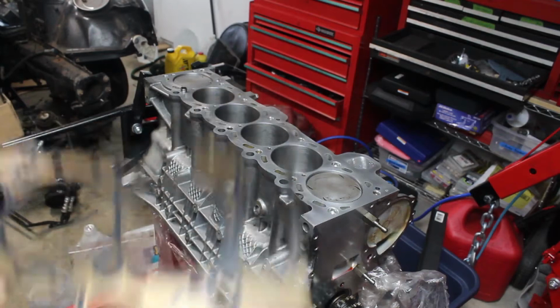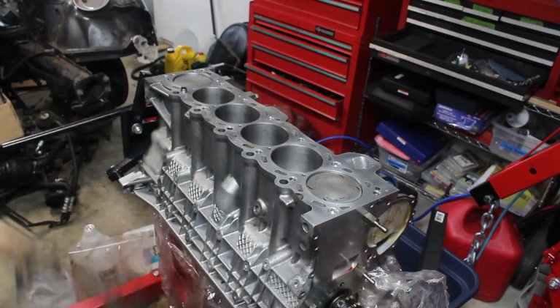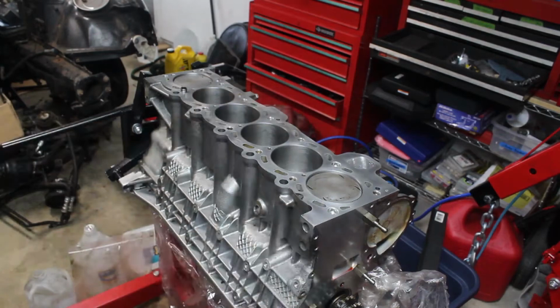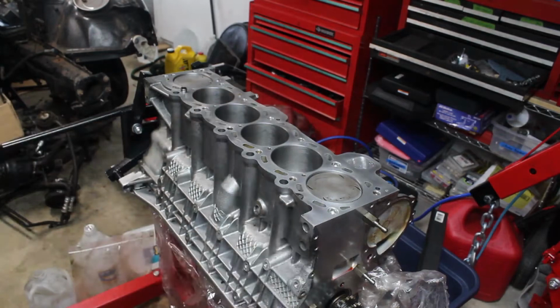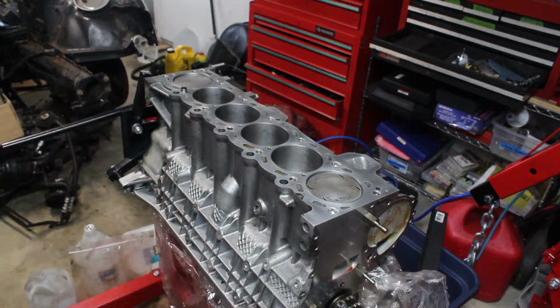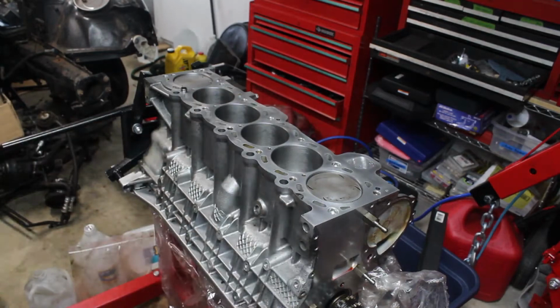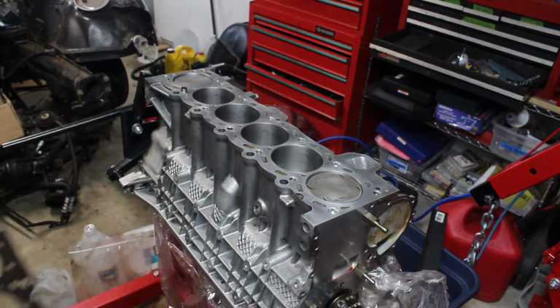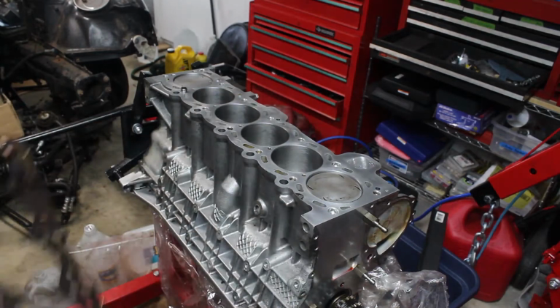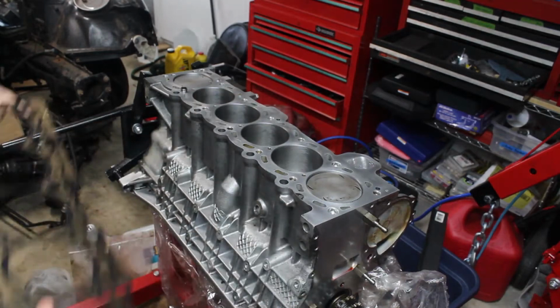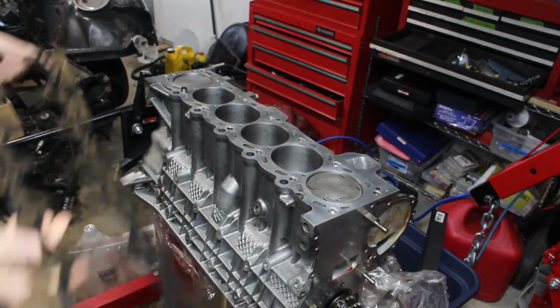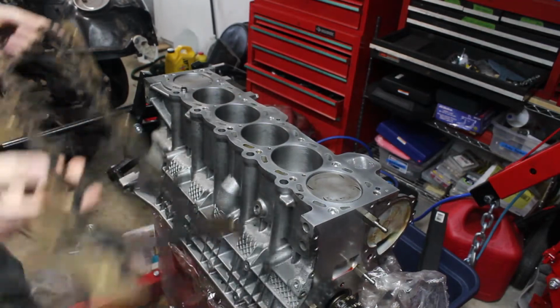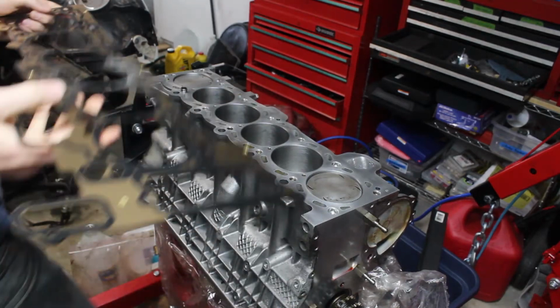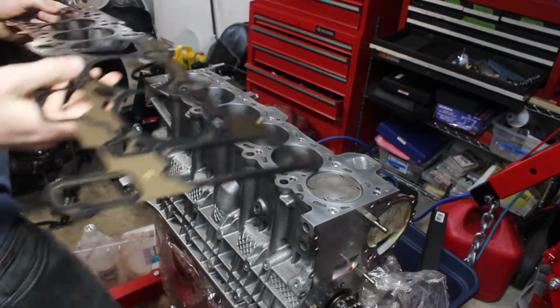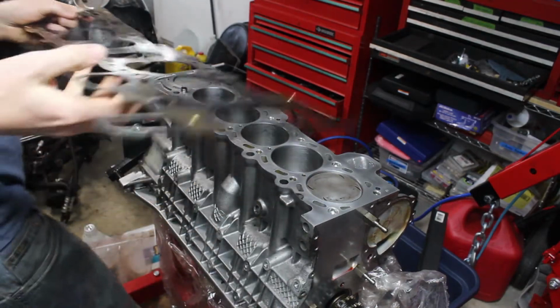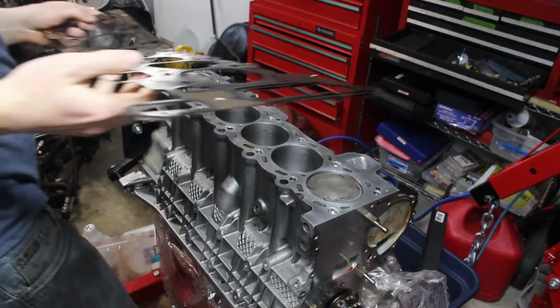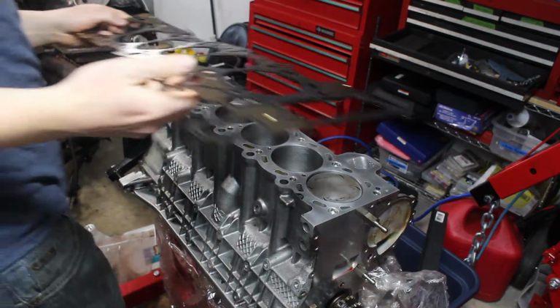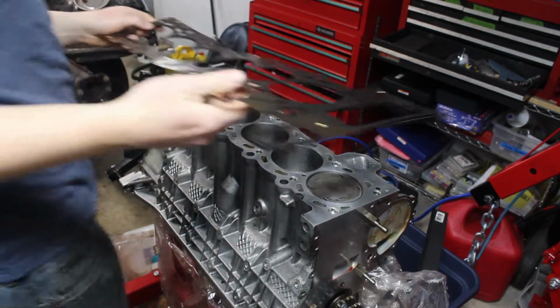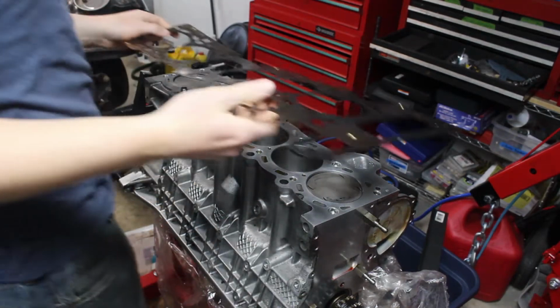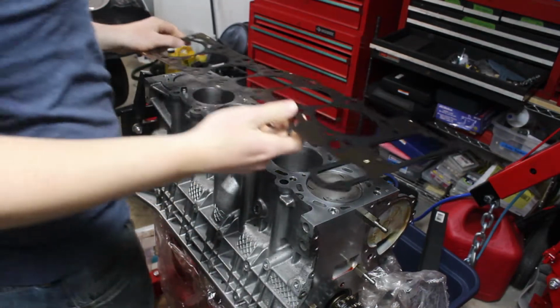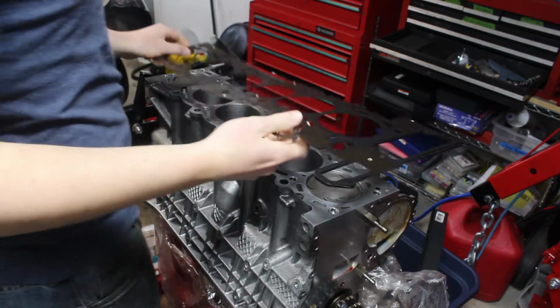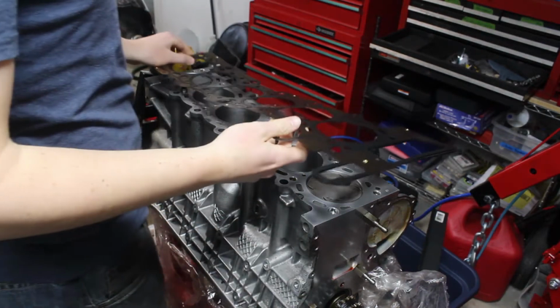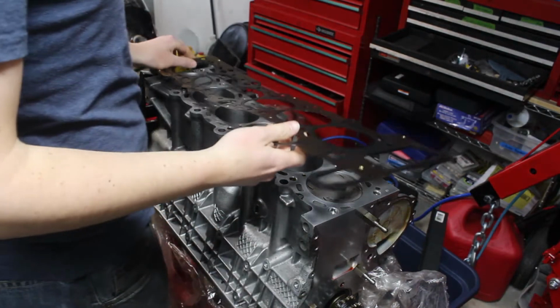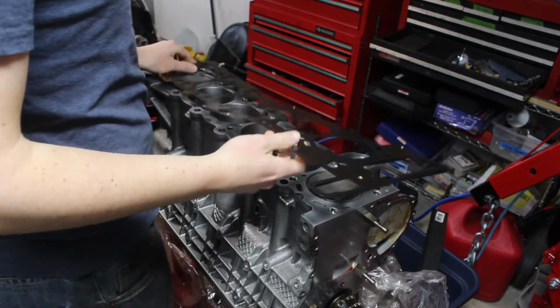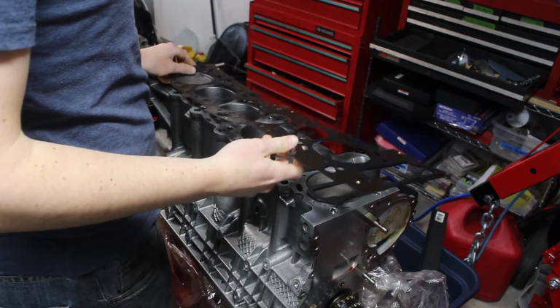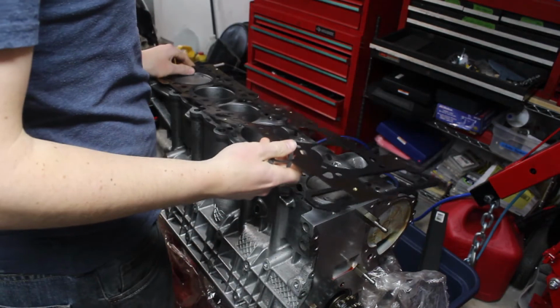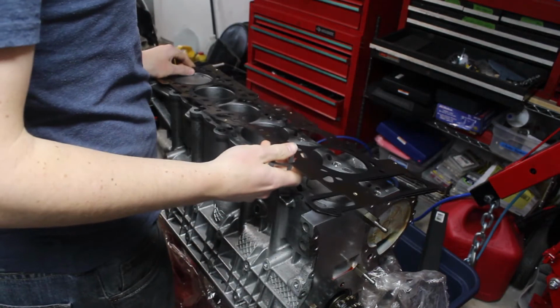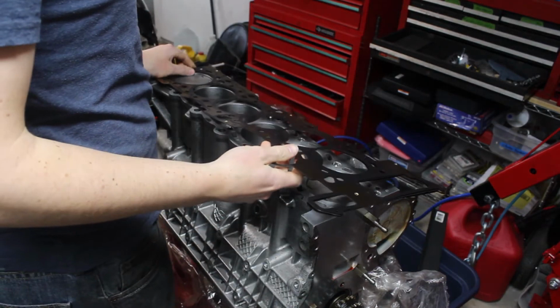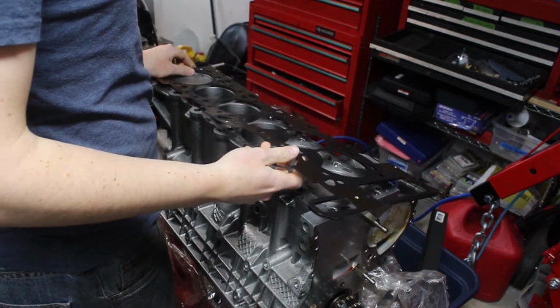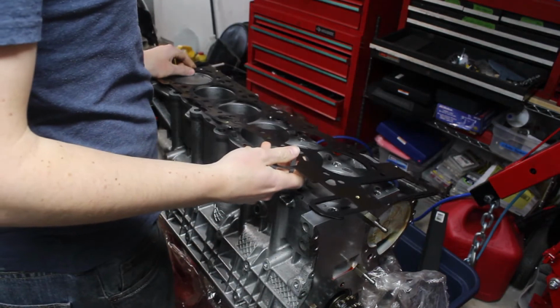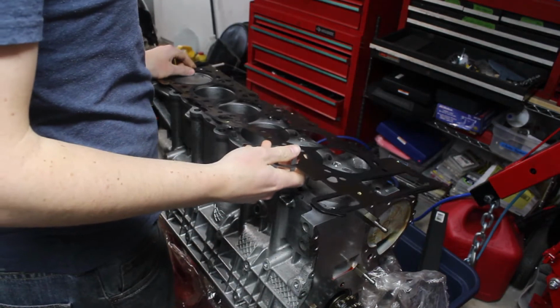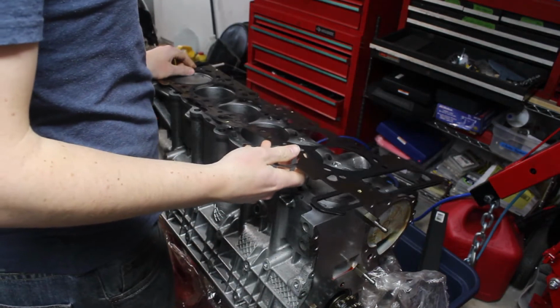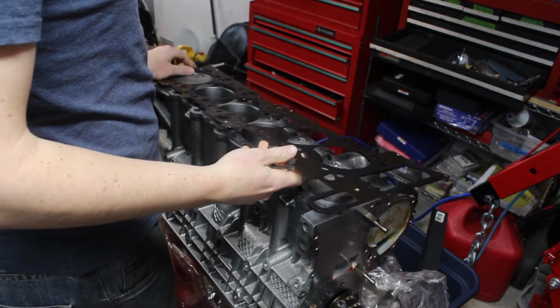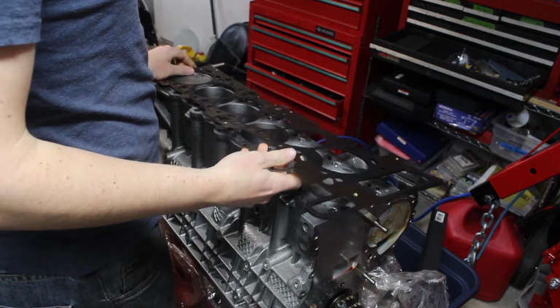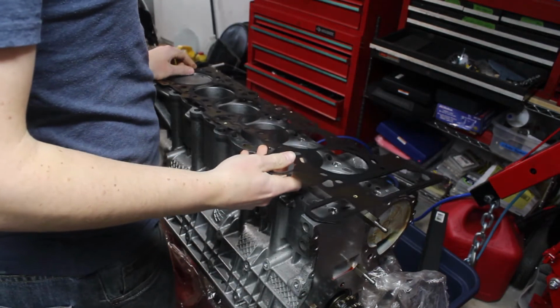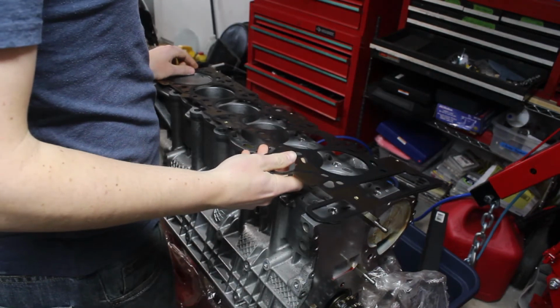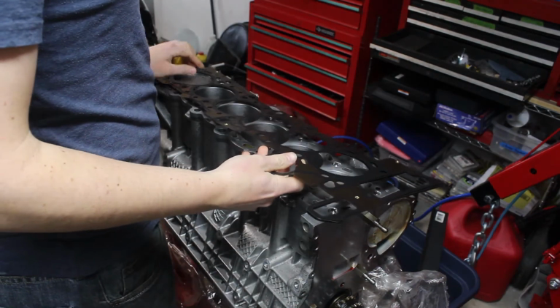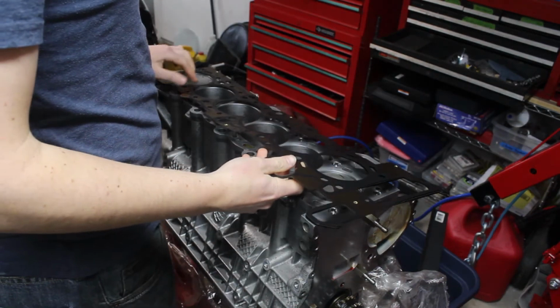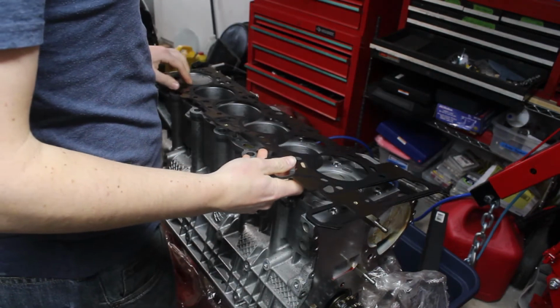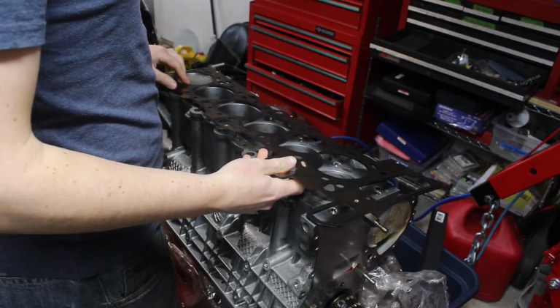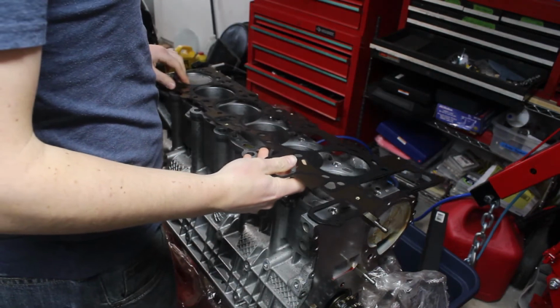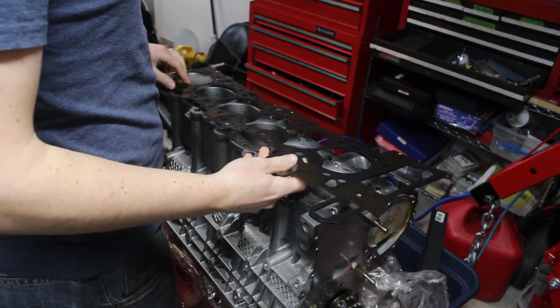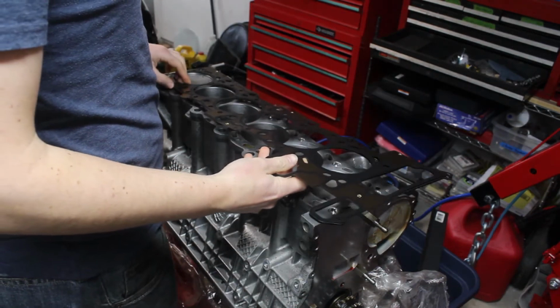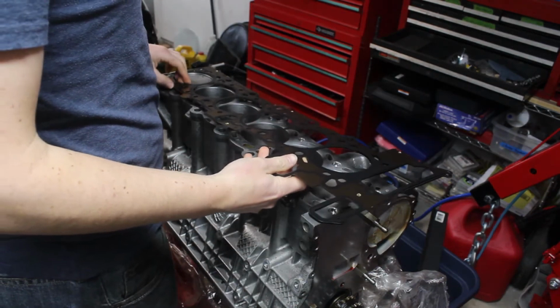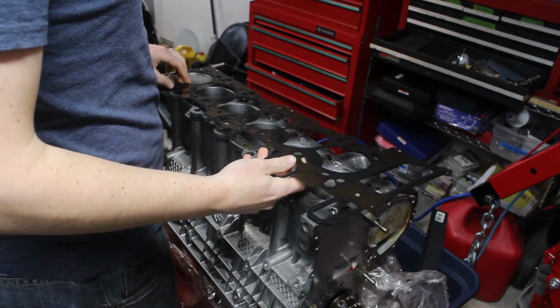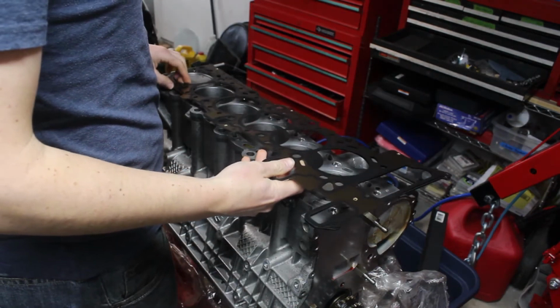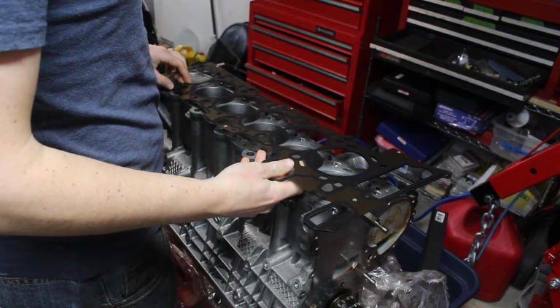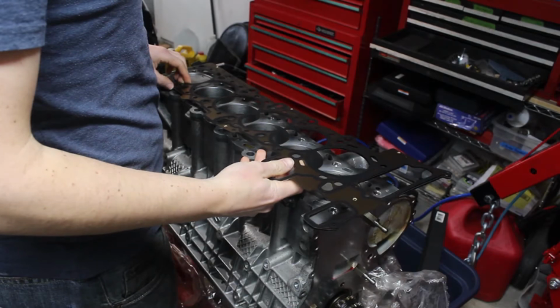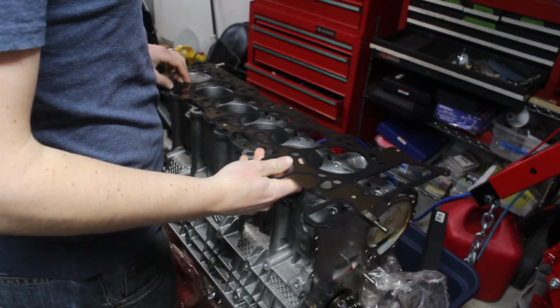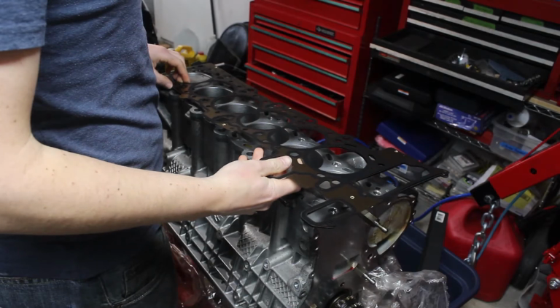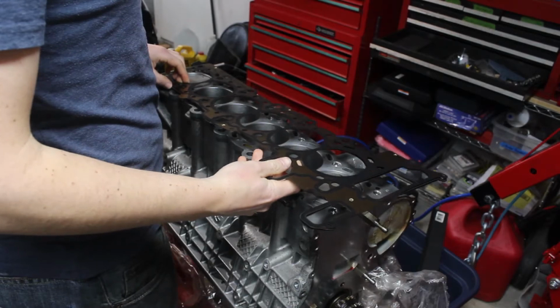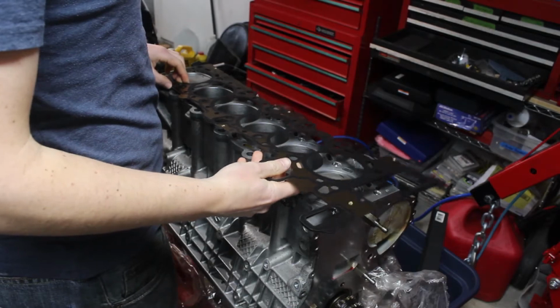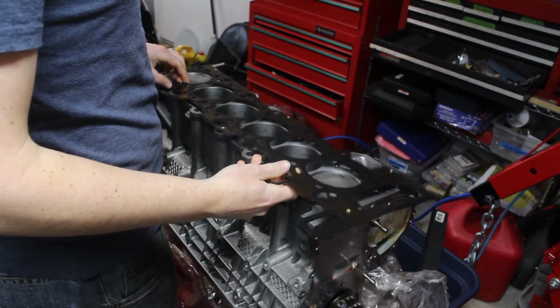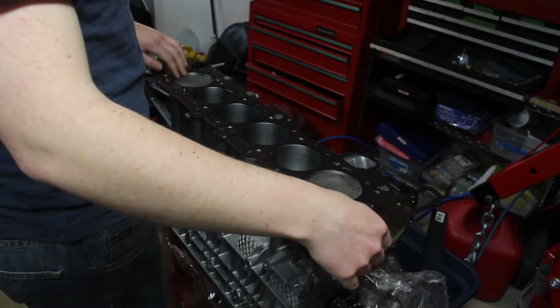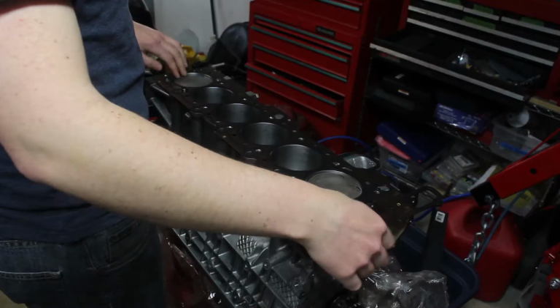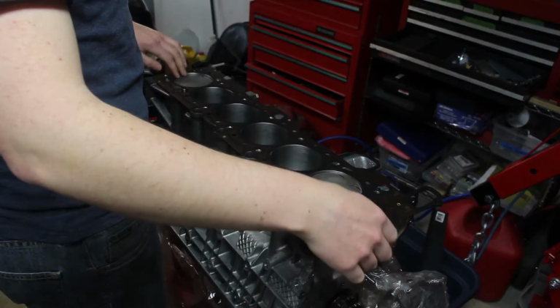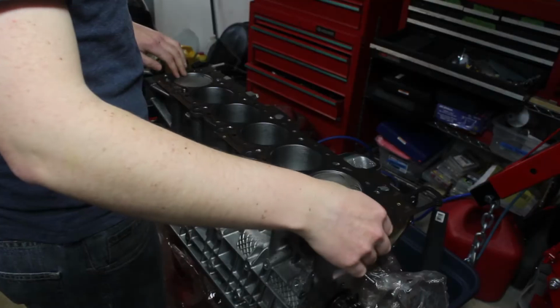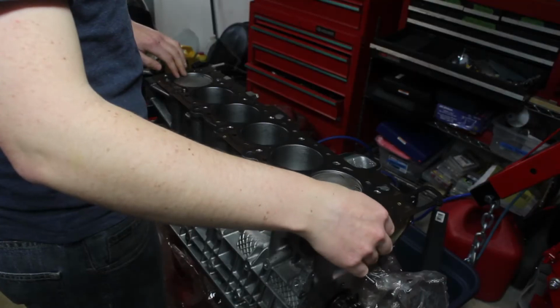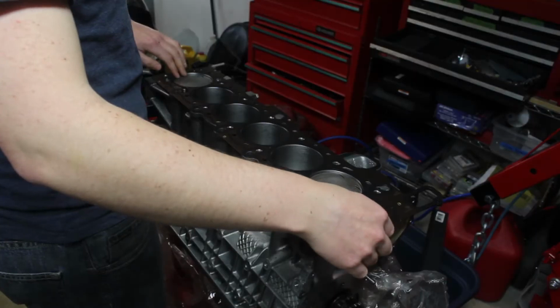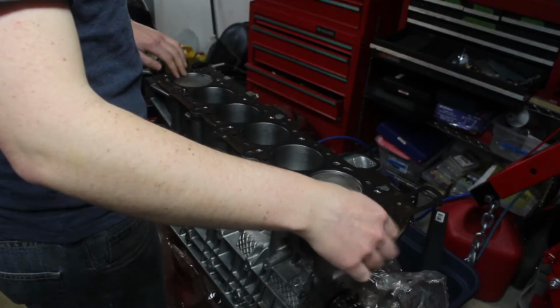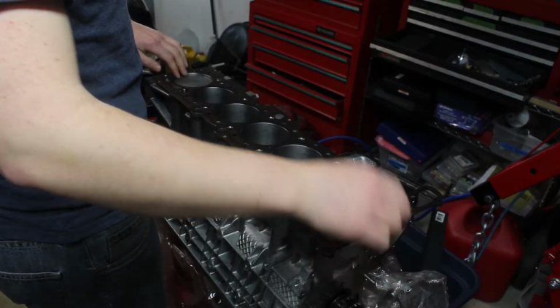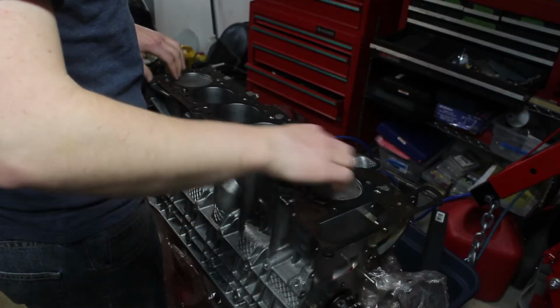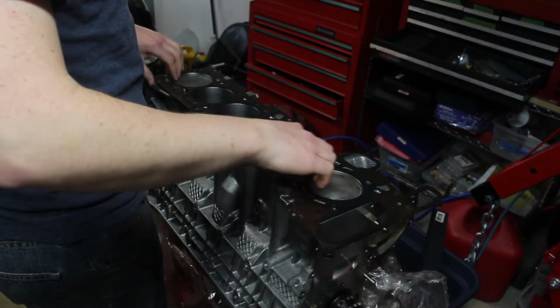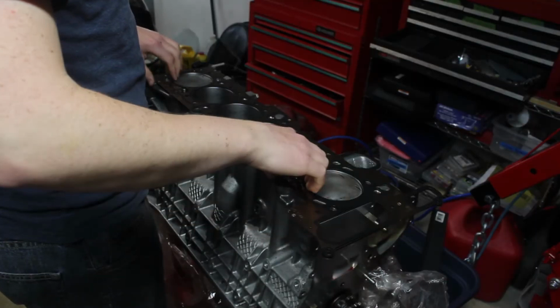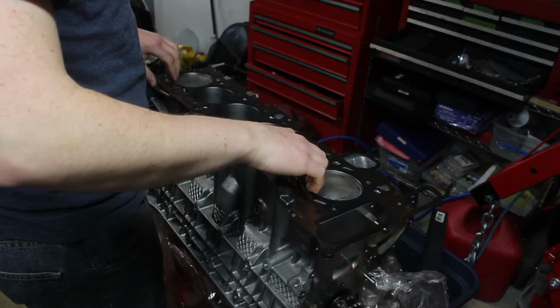Welcome back. Last time, I finished up the bottom end rebuild. This time, the whole engine will get reassembled so it can be put back in the car.